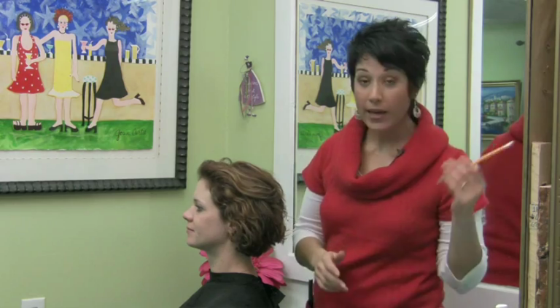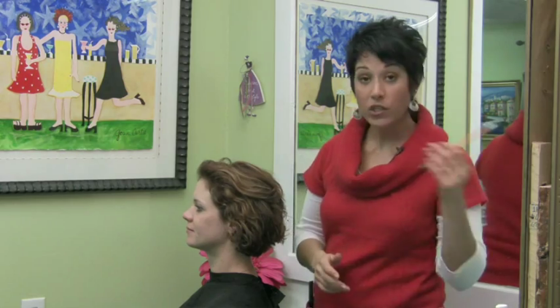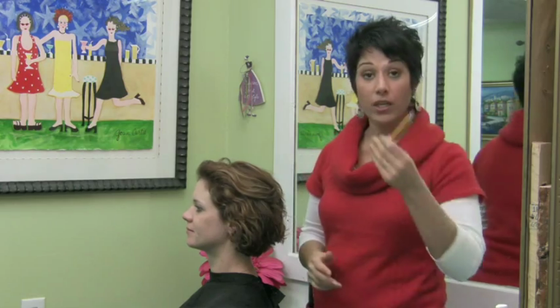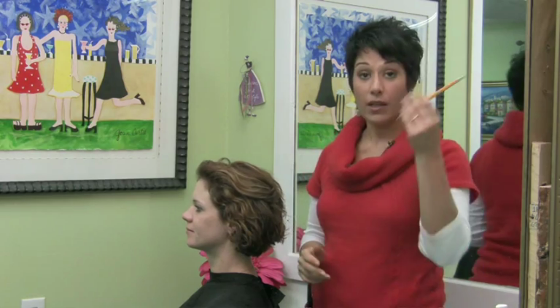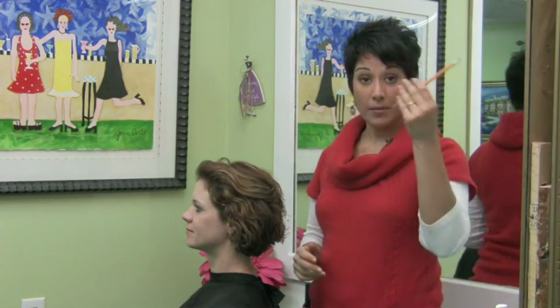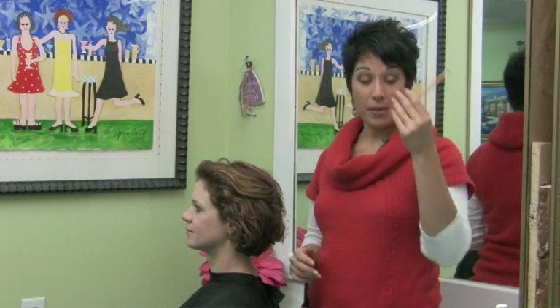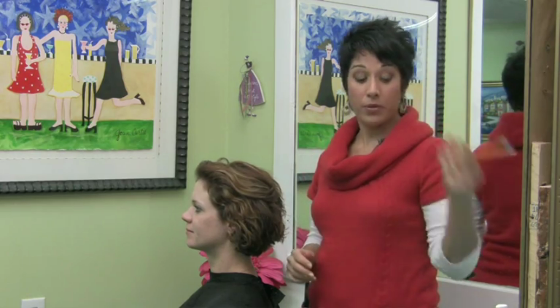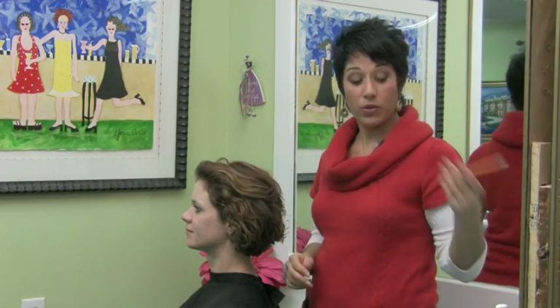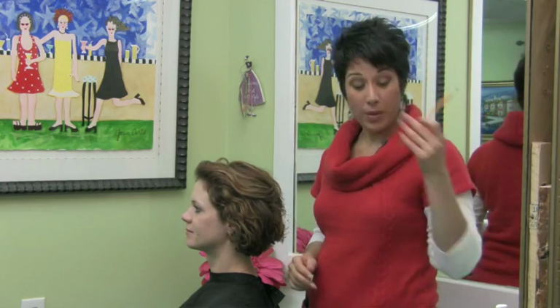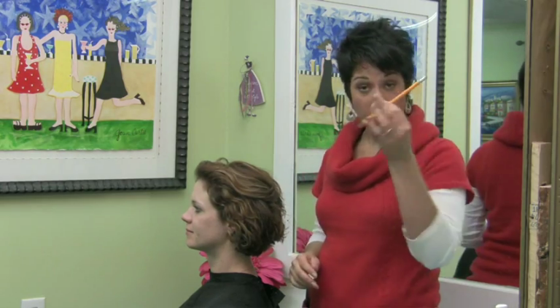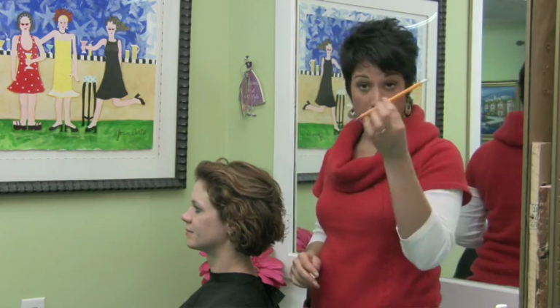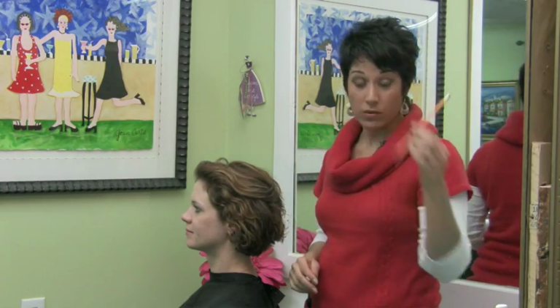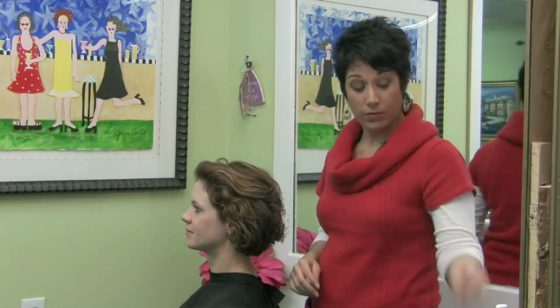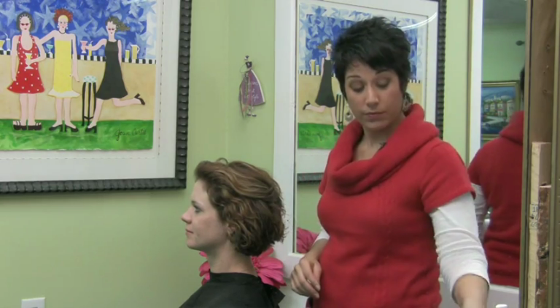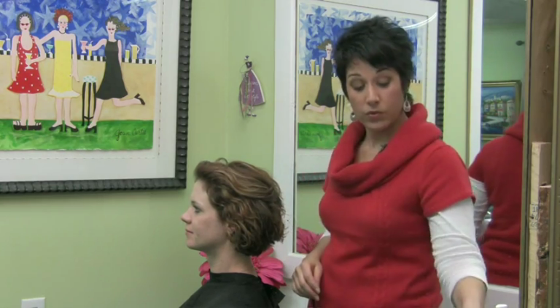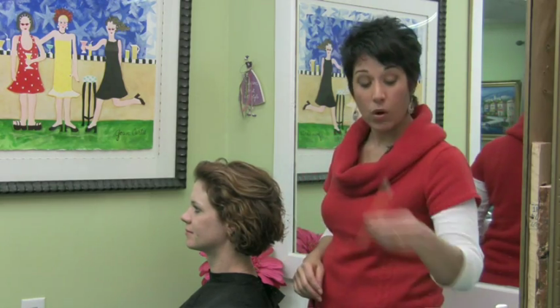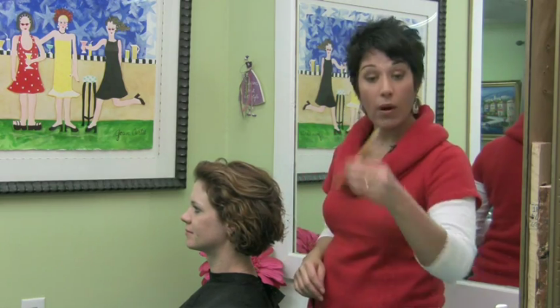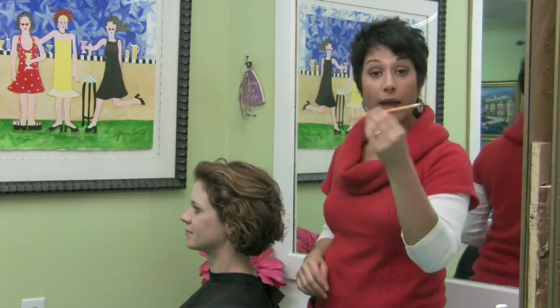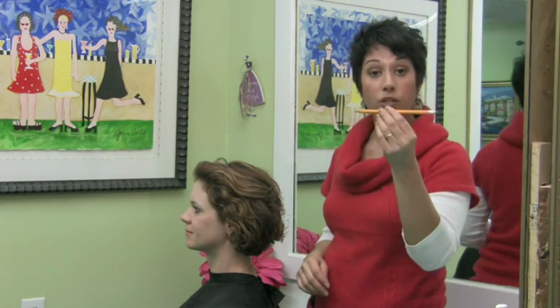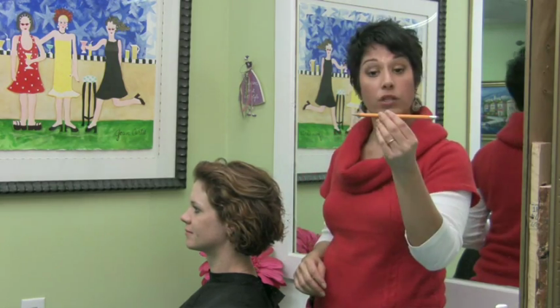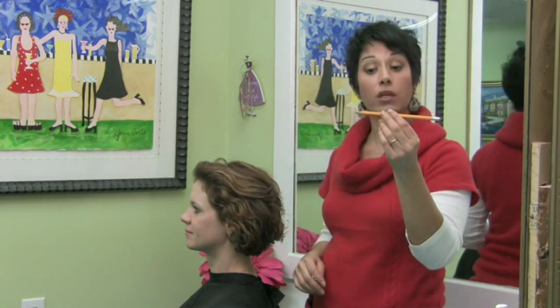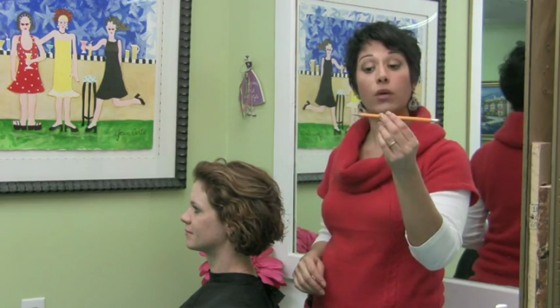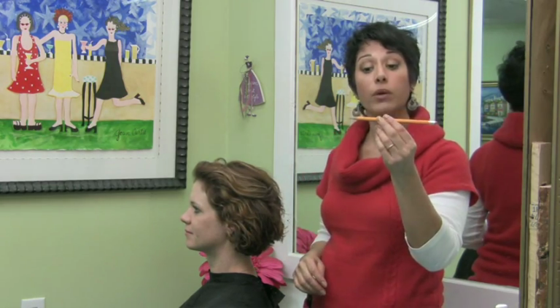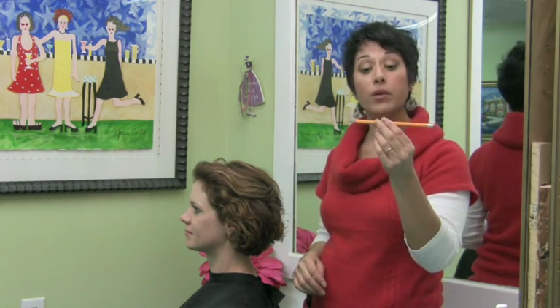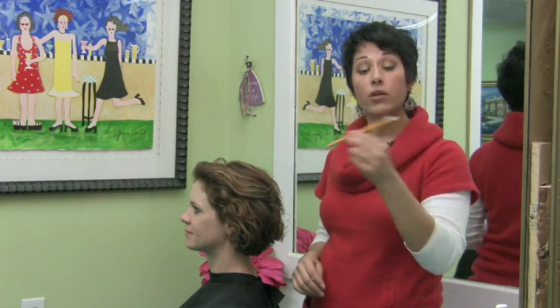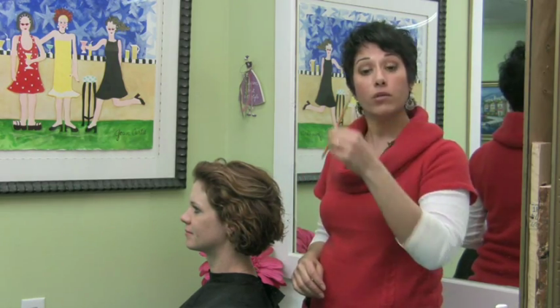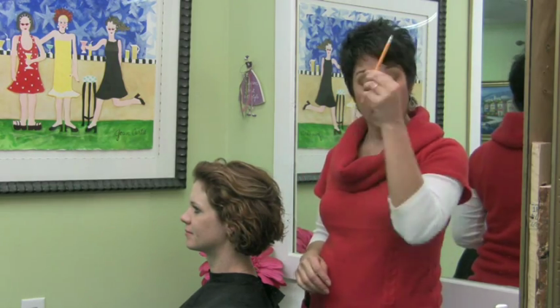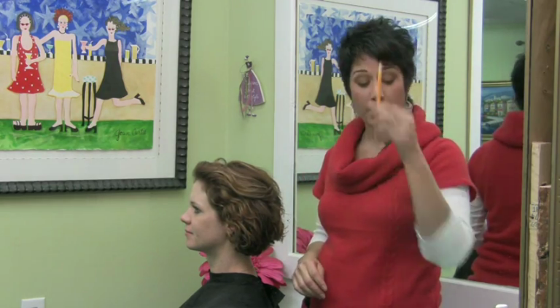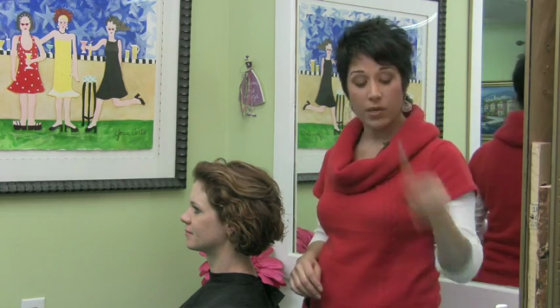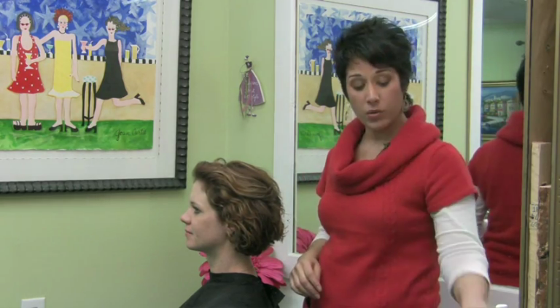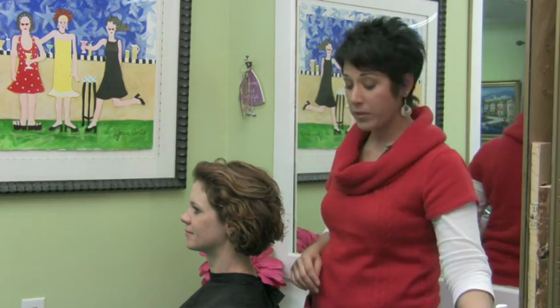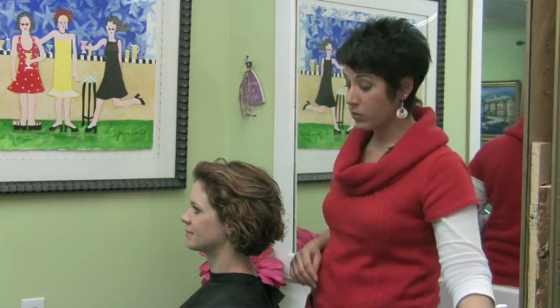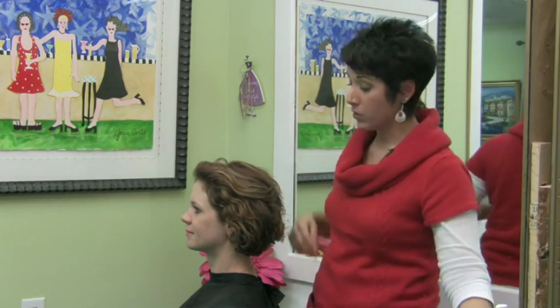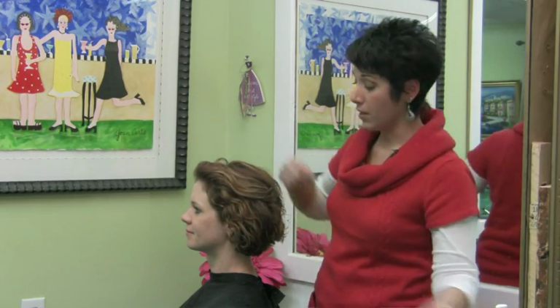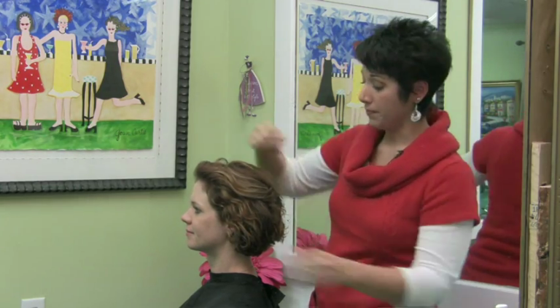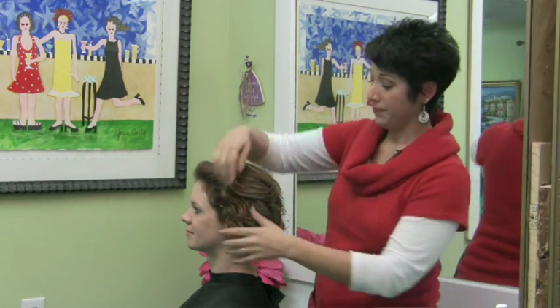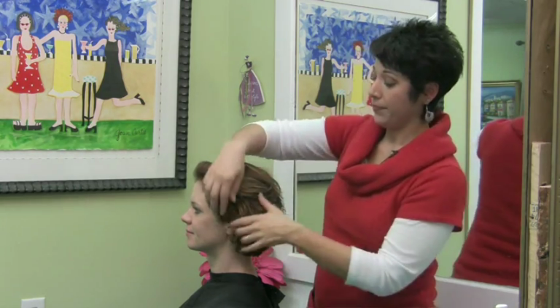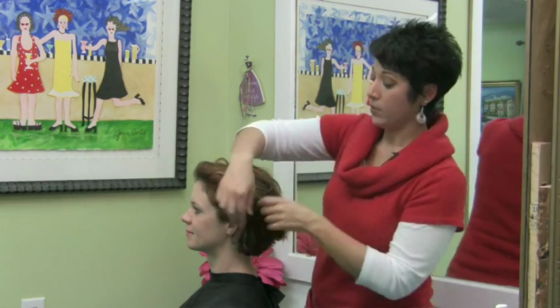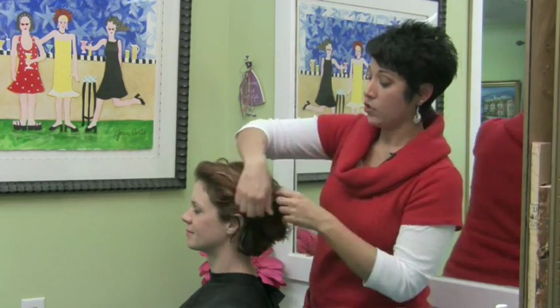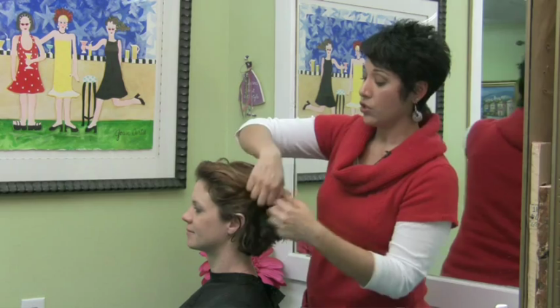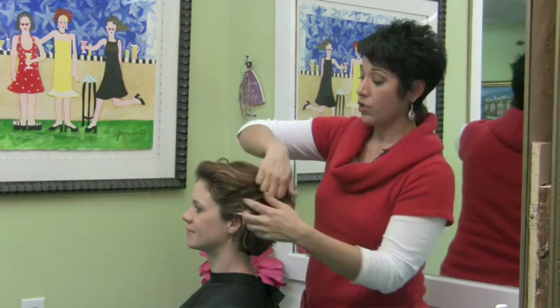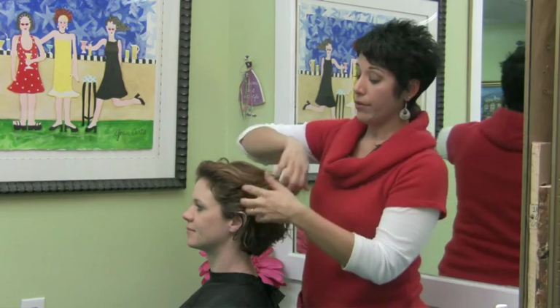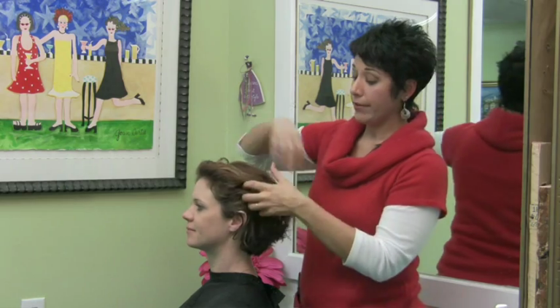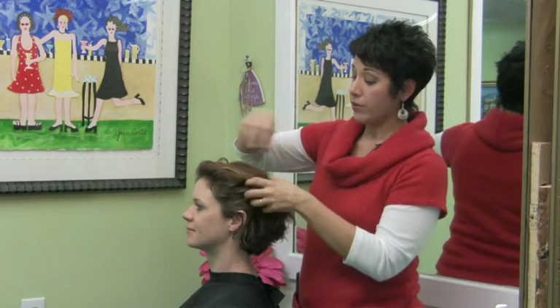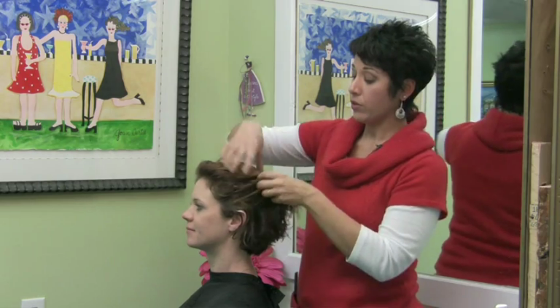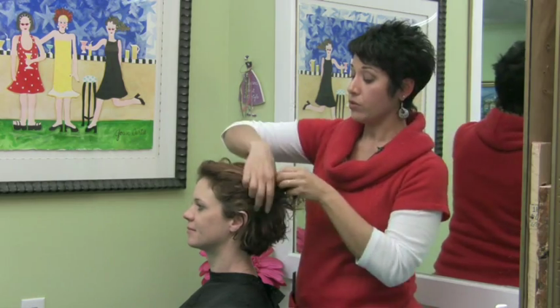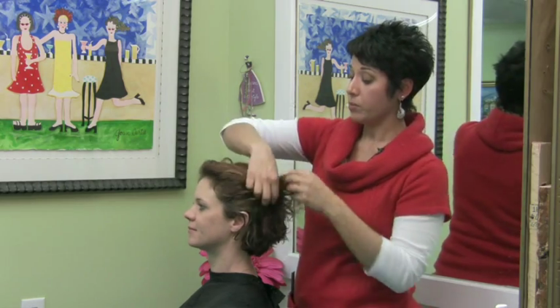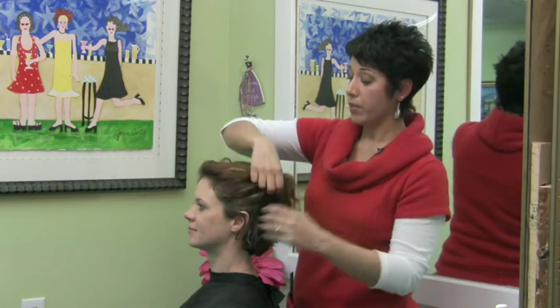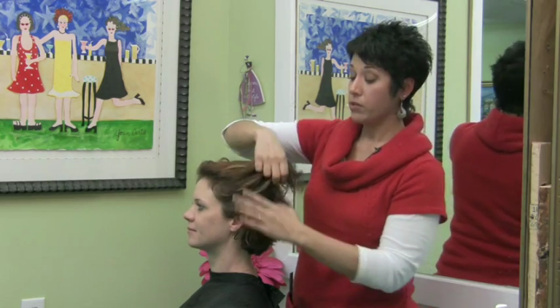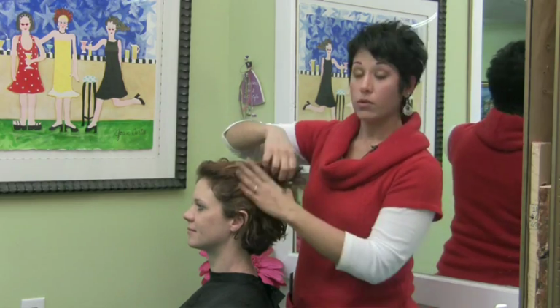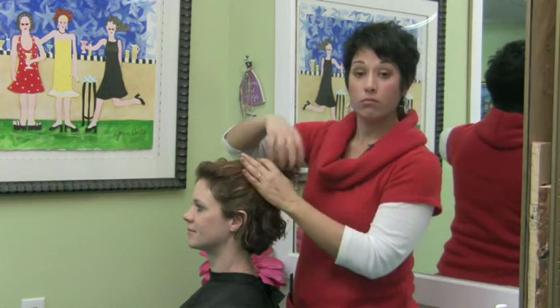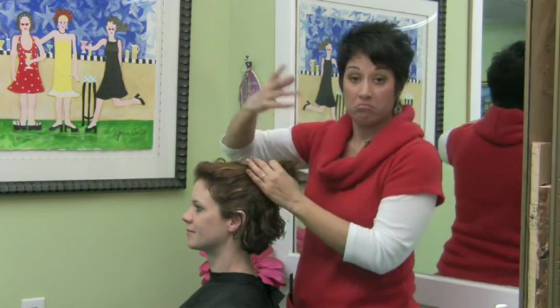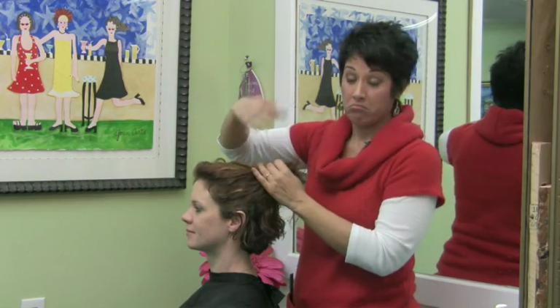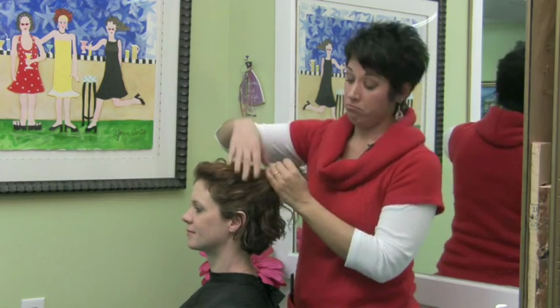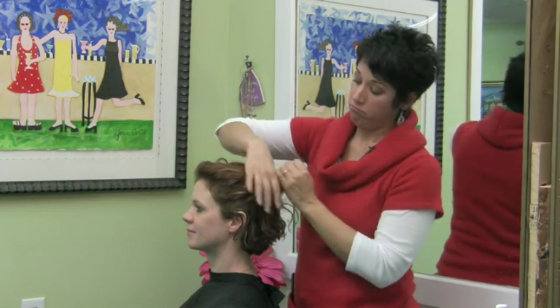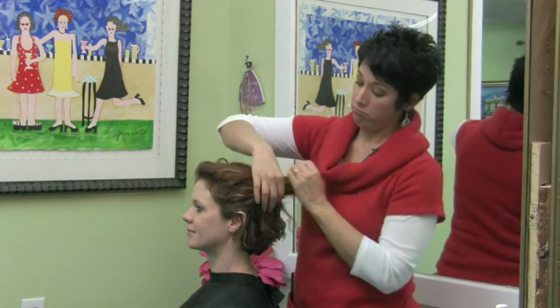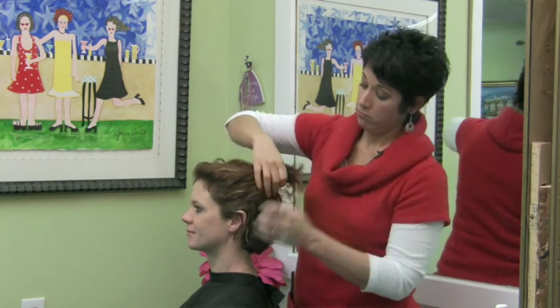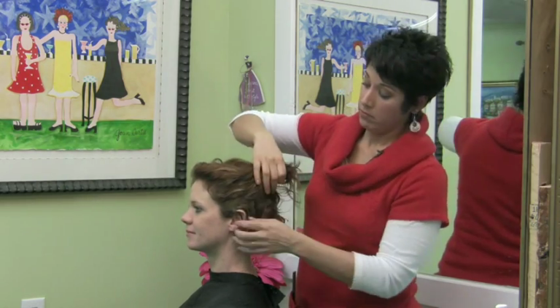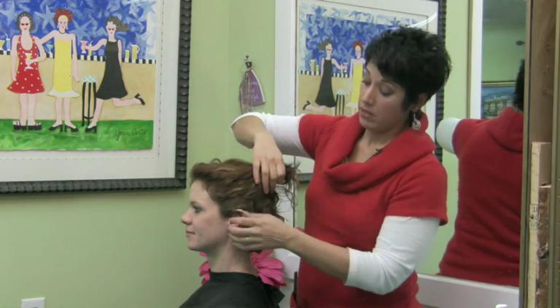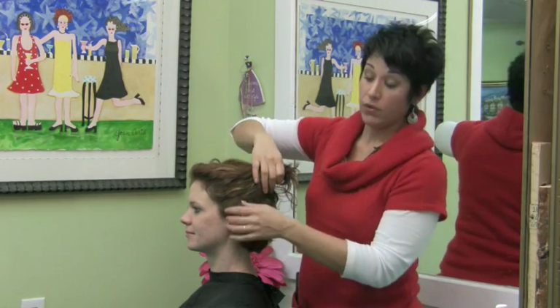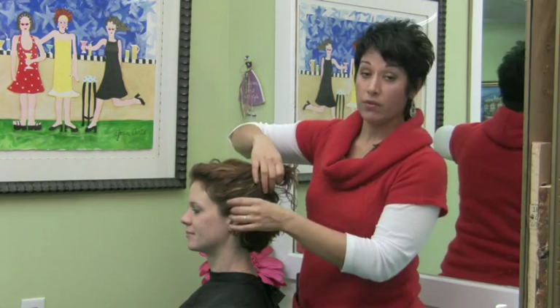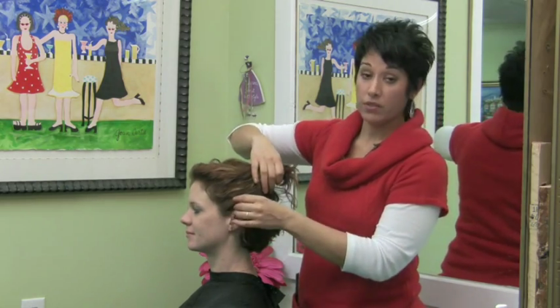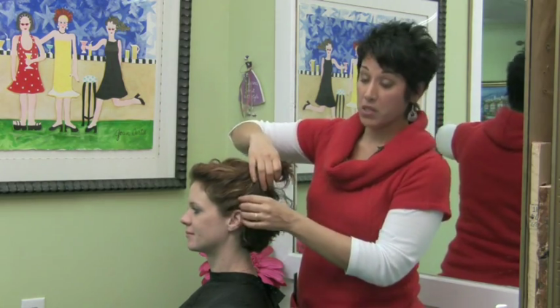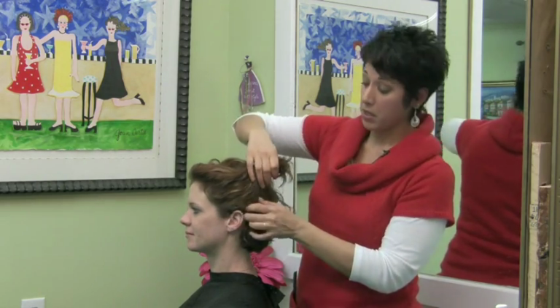Actually, a lot of people use pencils. So you know what I'm going to do? I'm going to use a pencil today to show you how you can use a pencil if you don't have a stick.